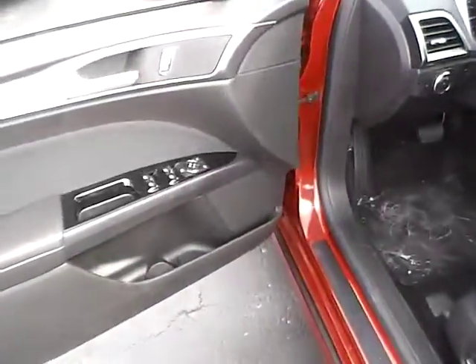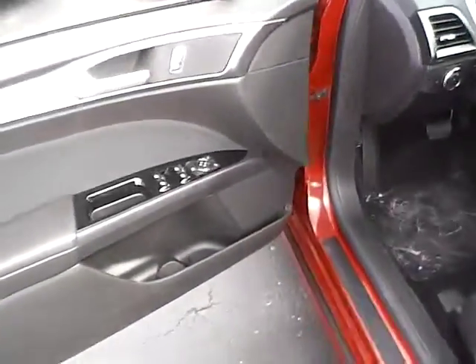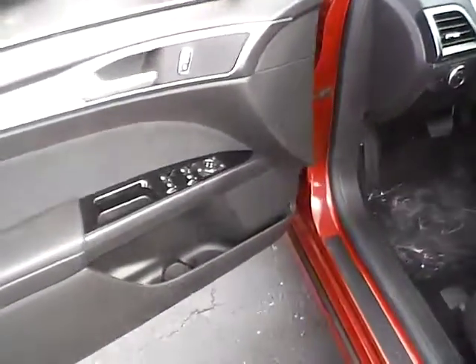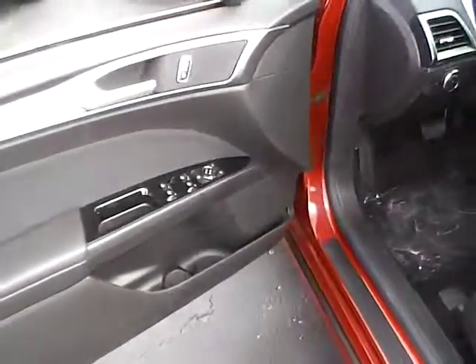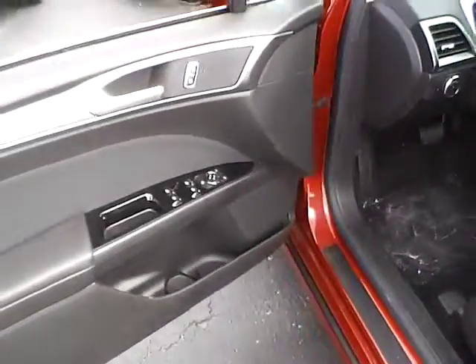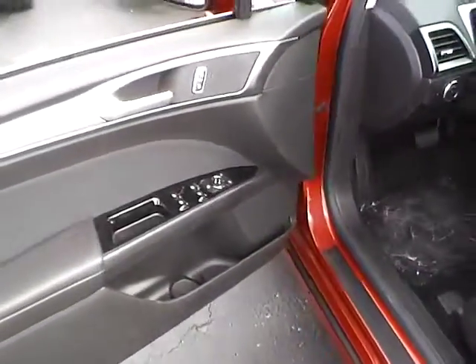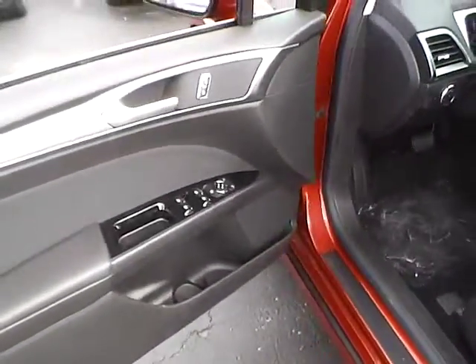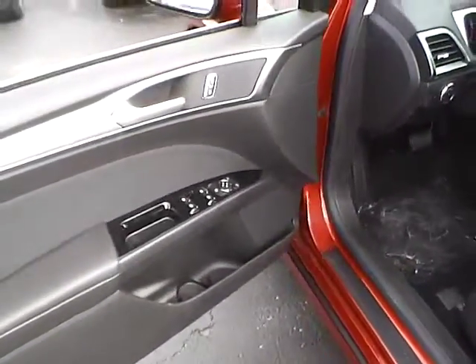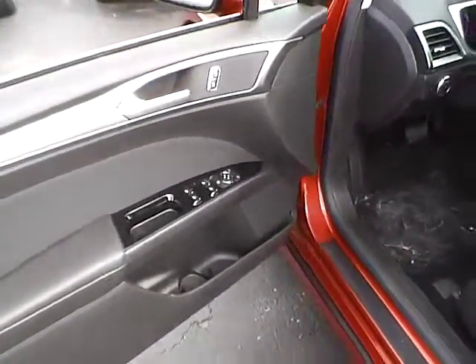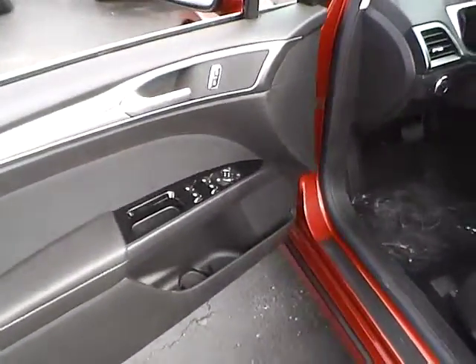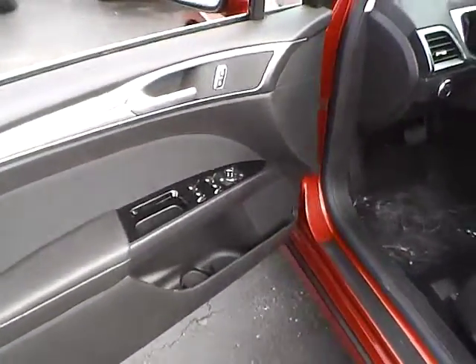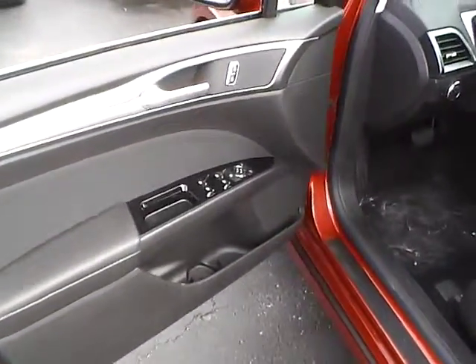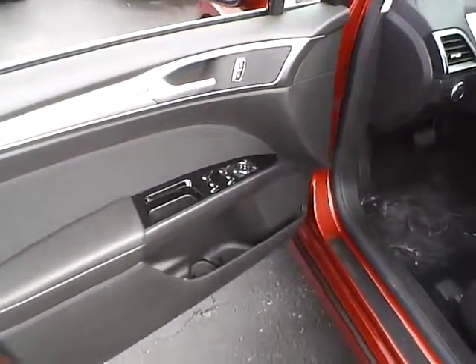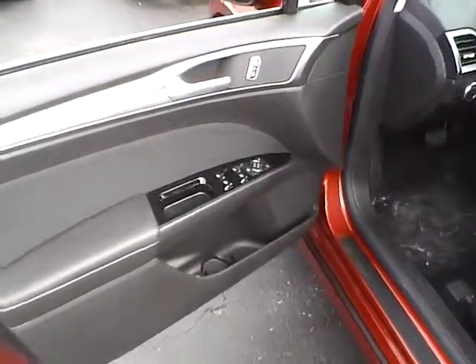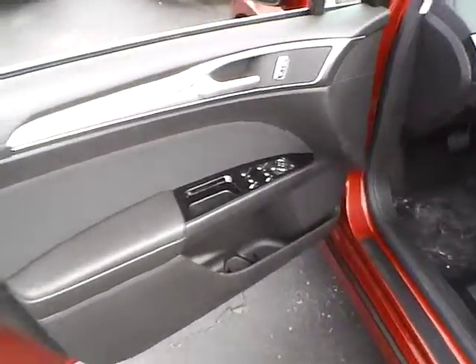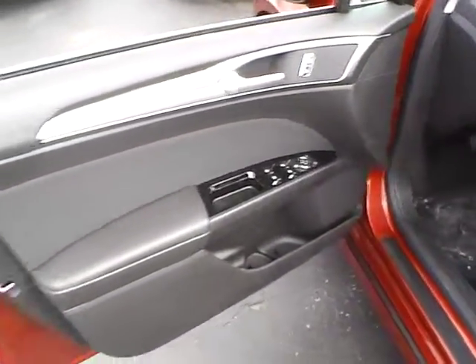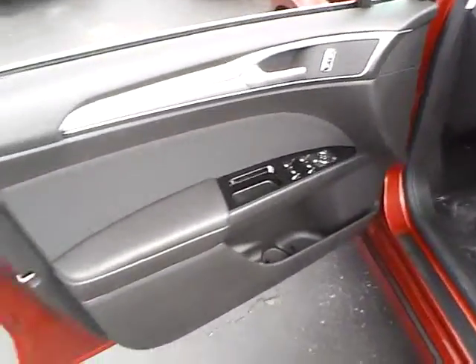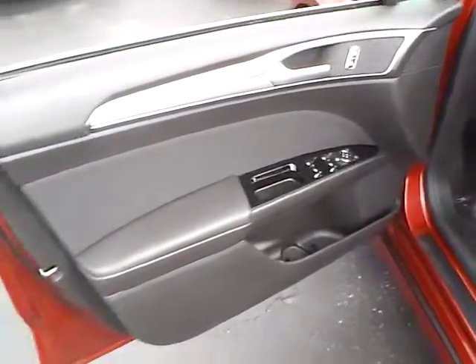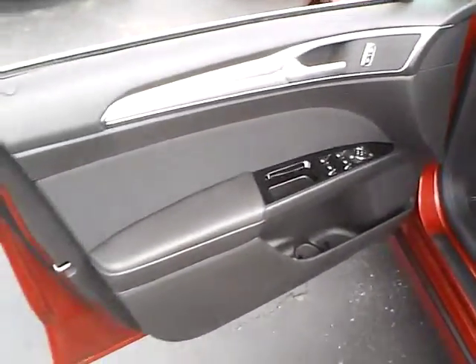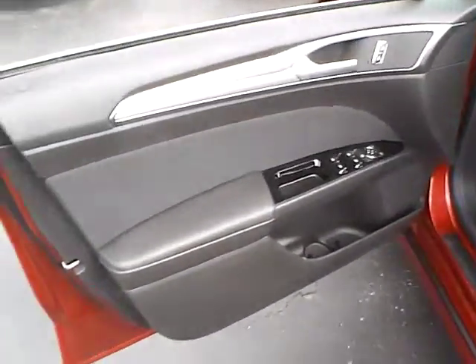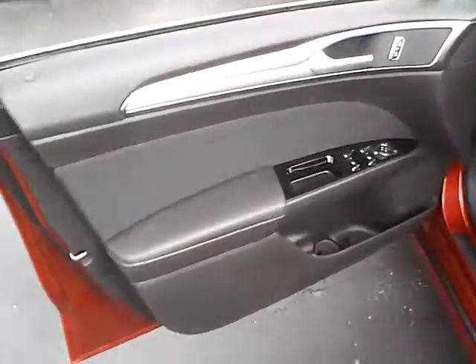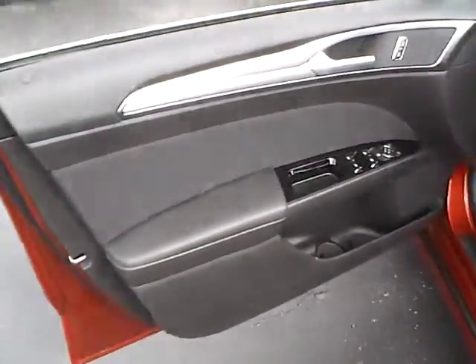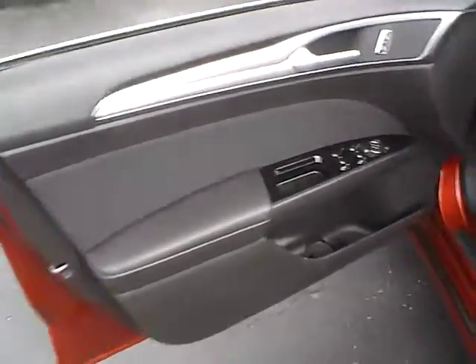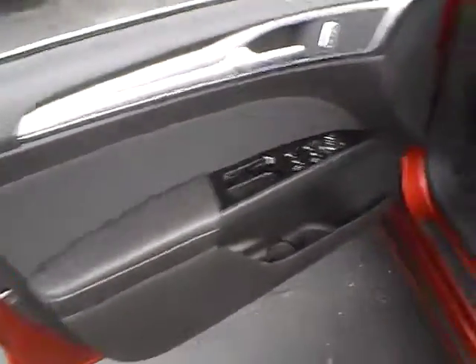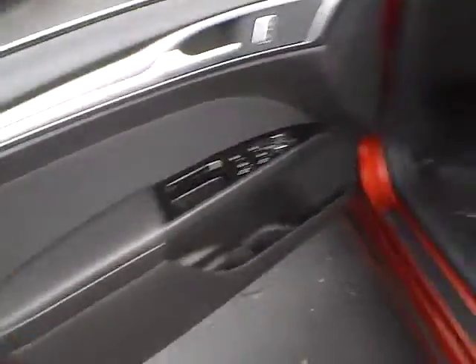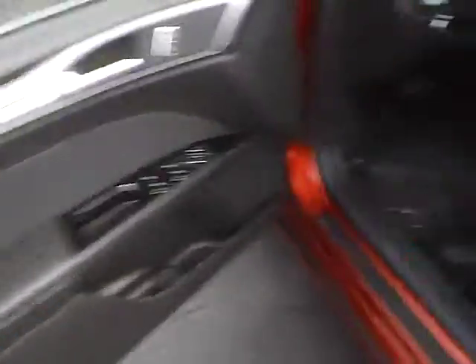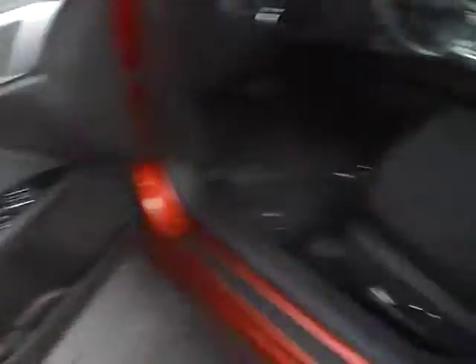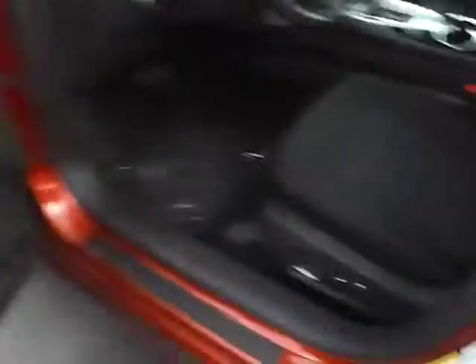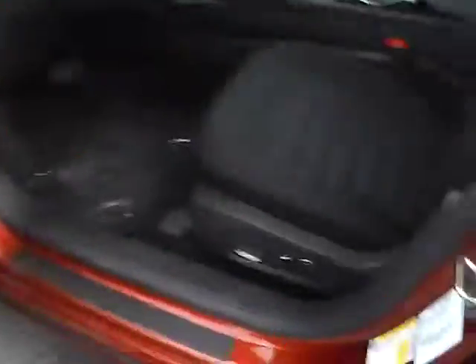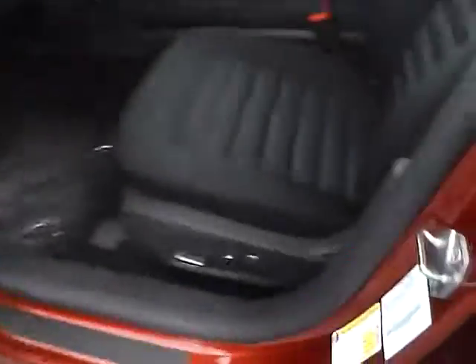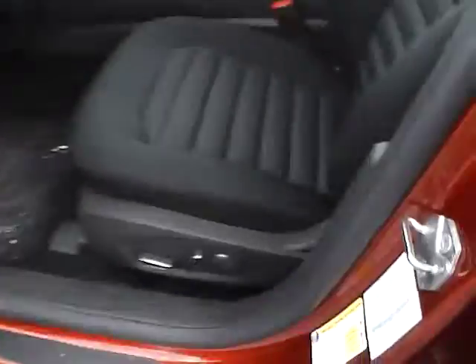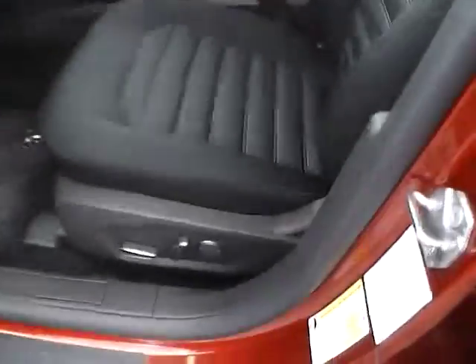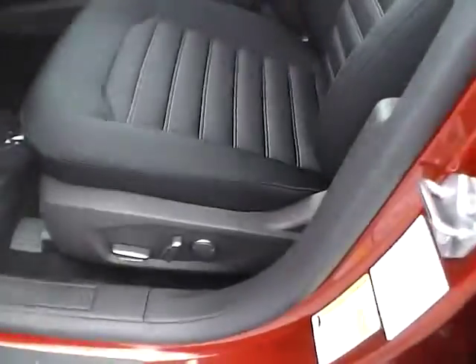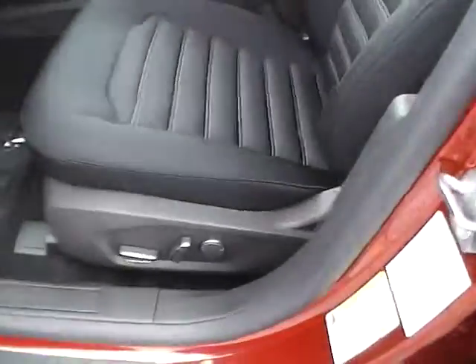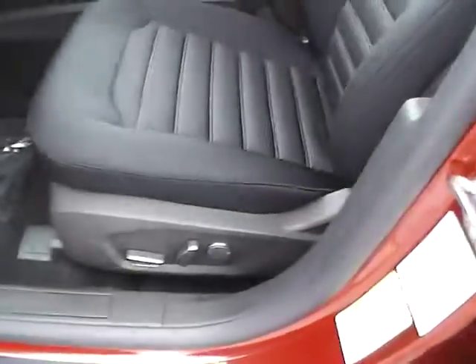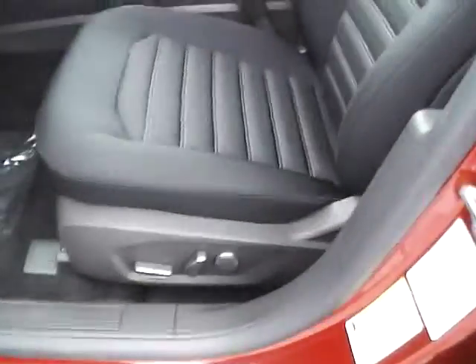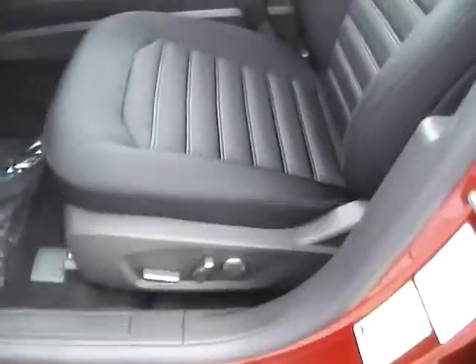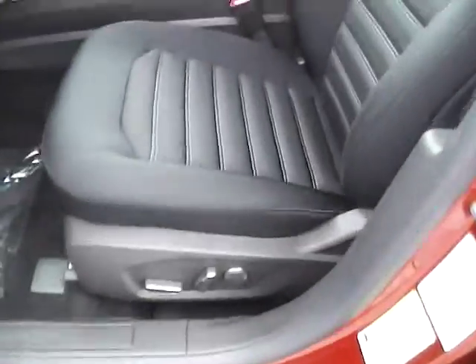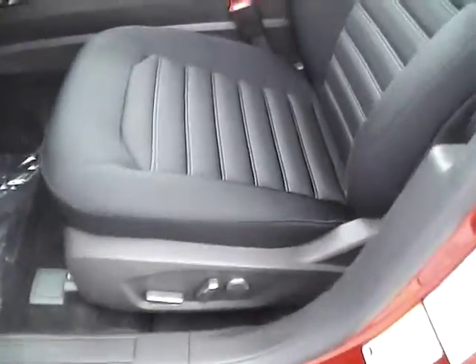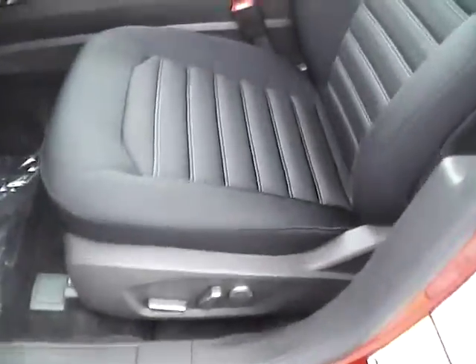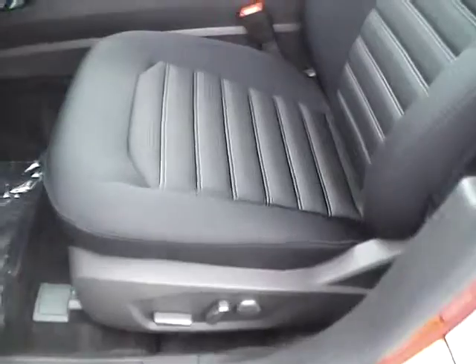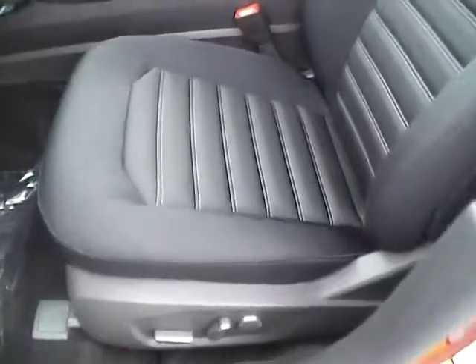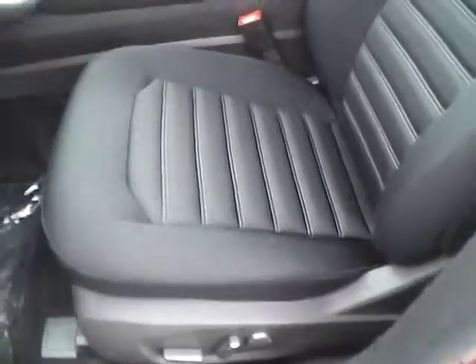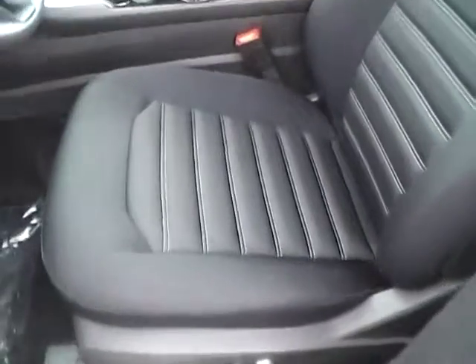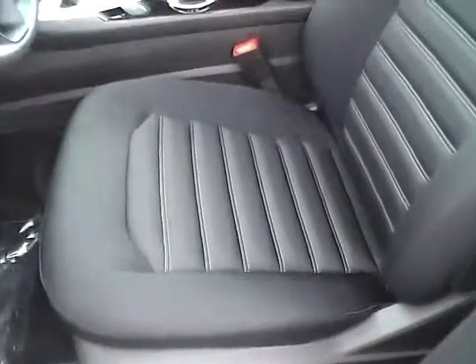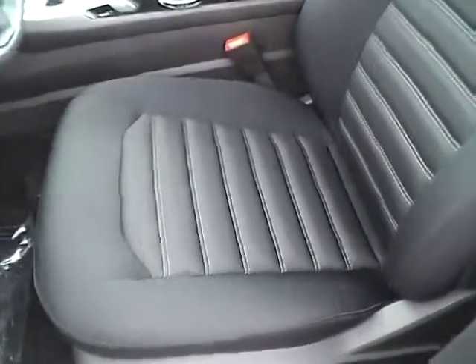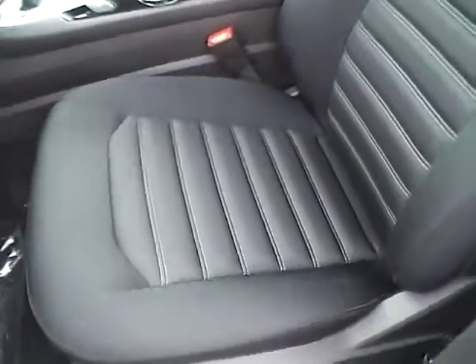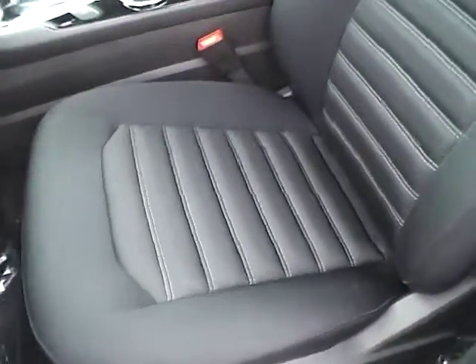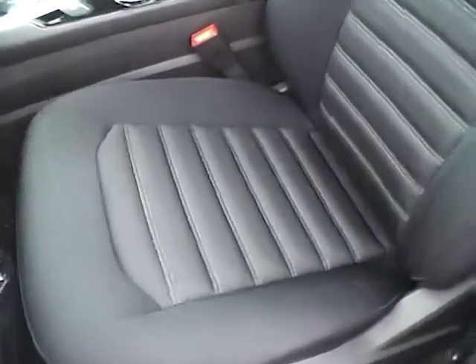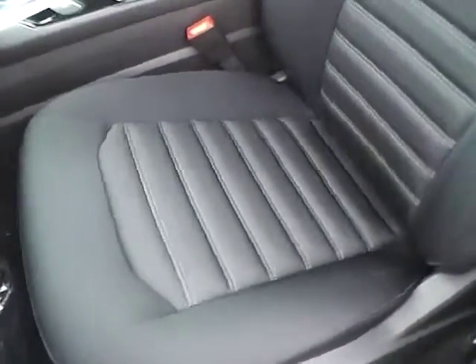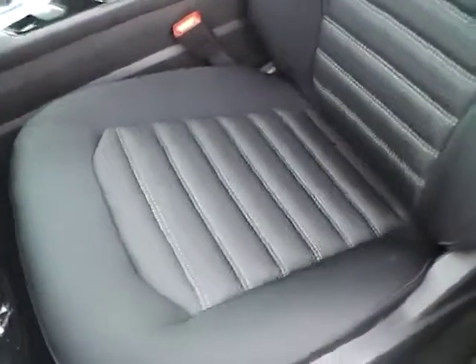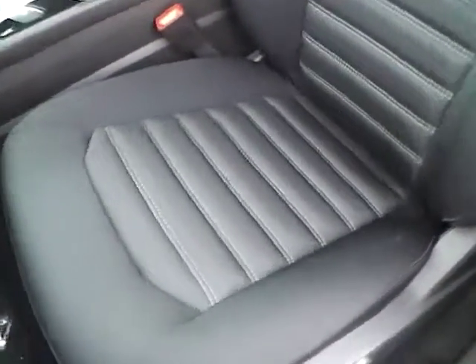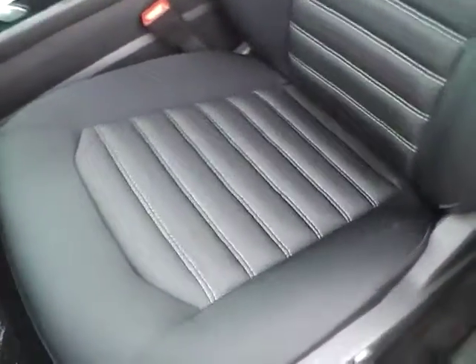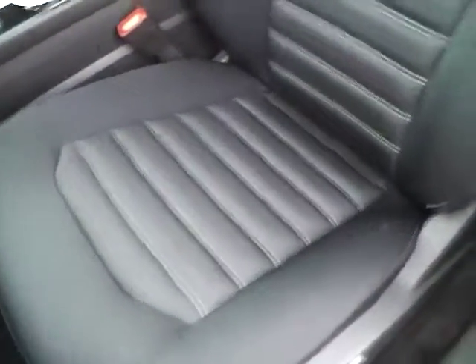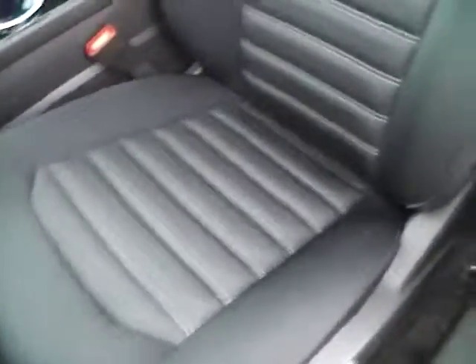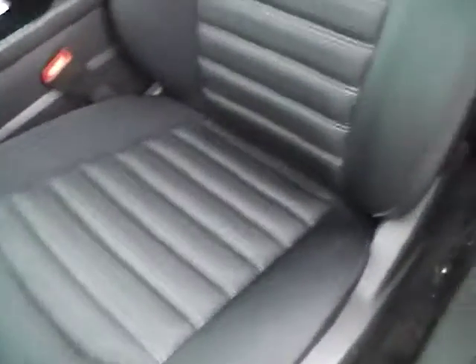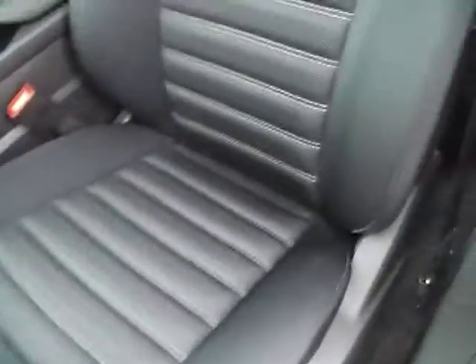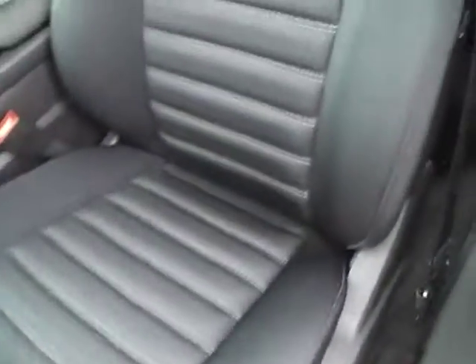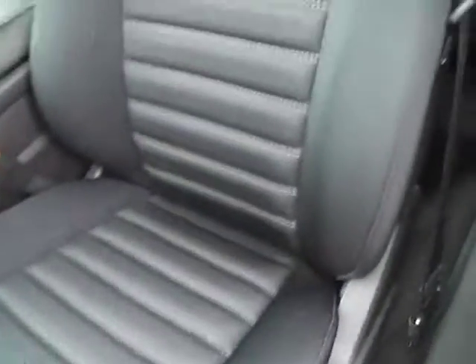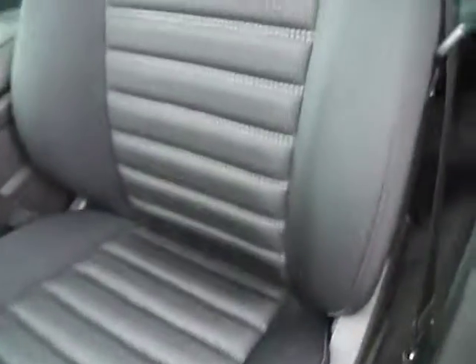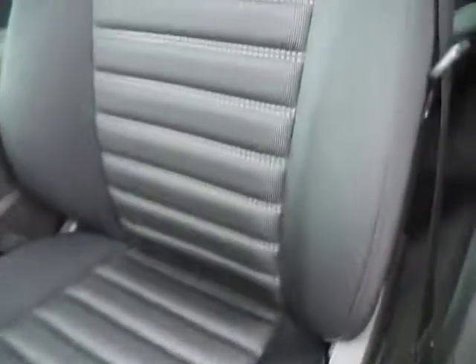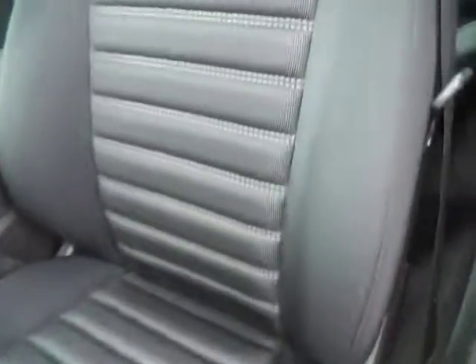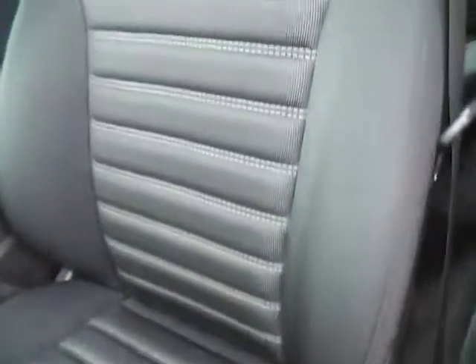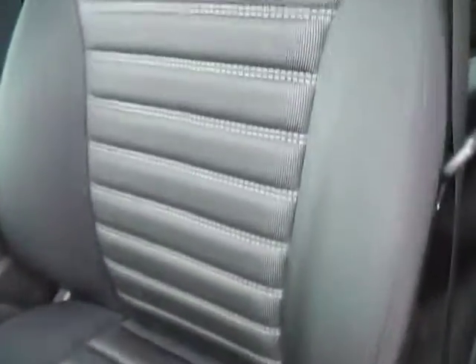Inside, you have power locks, windows, and power mirrors, a power driver seat, and contrast stitching.